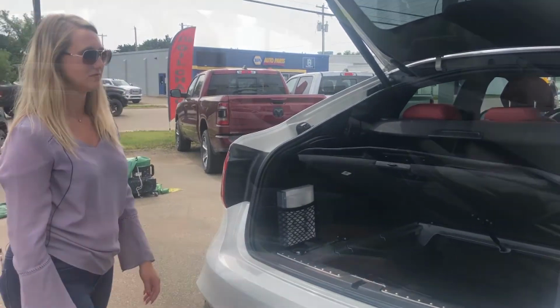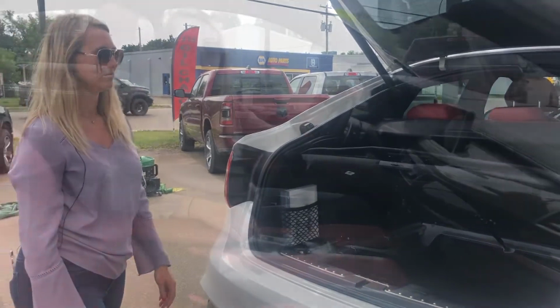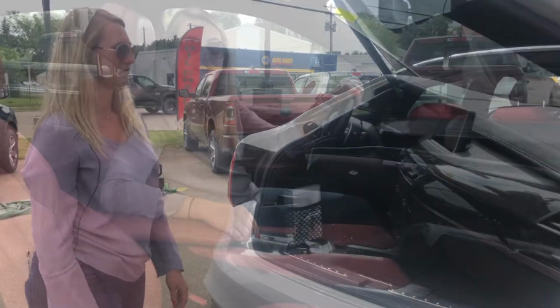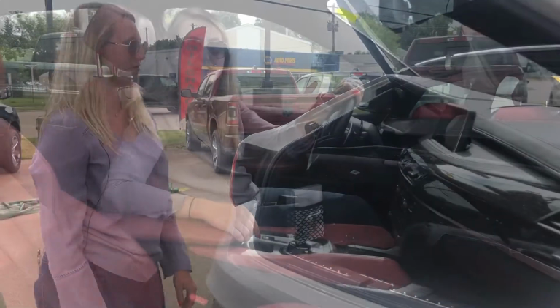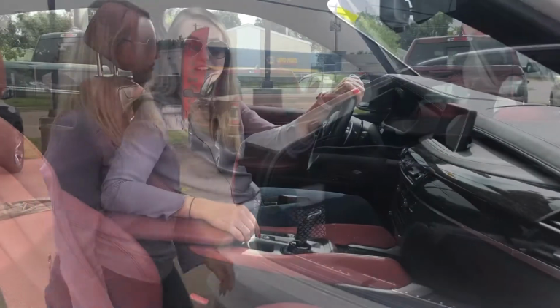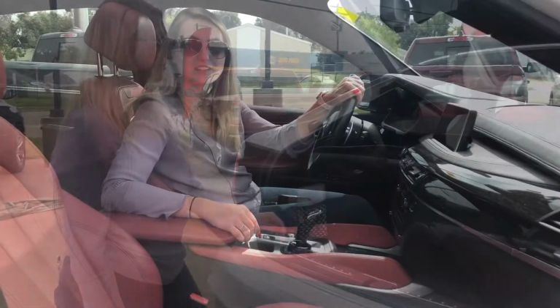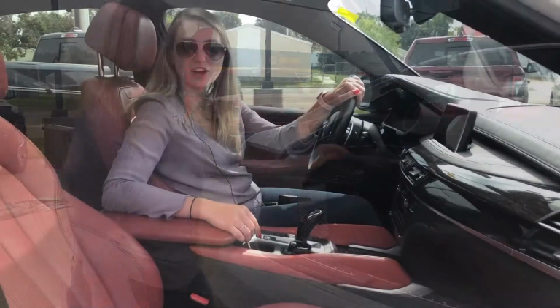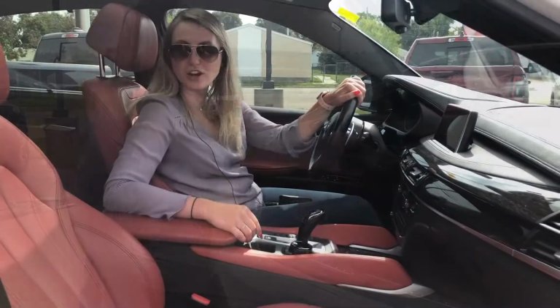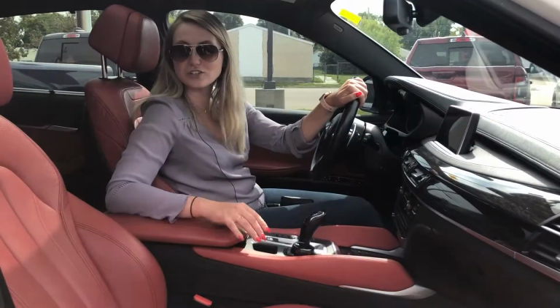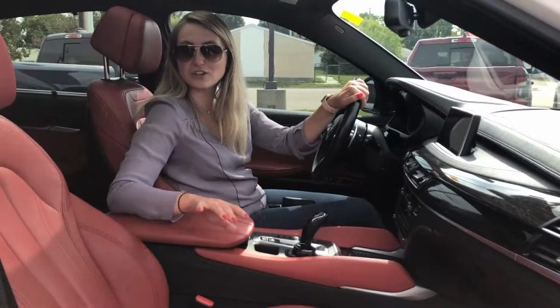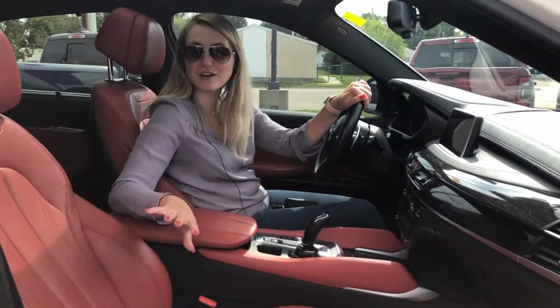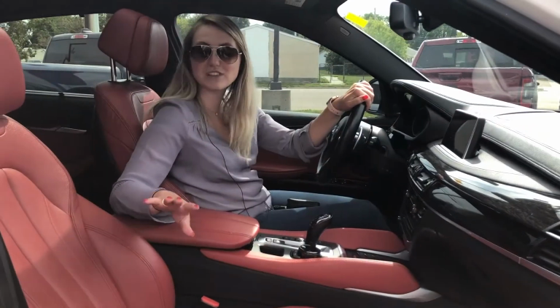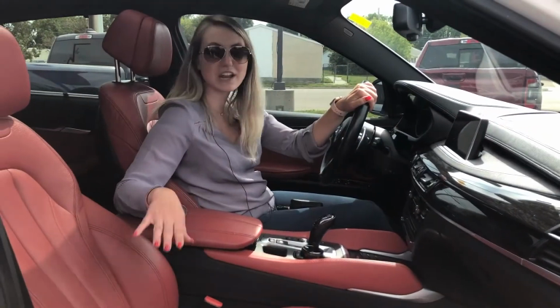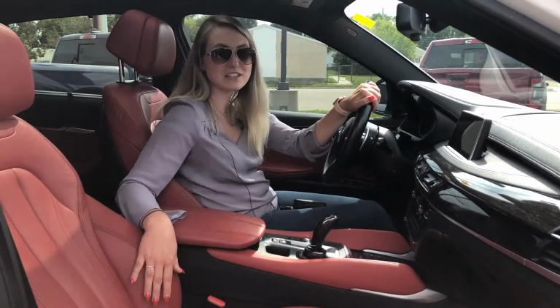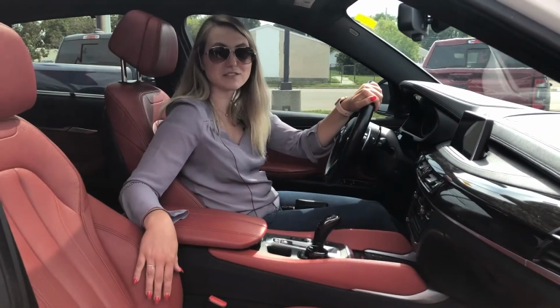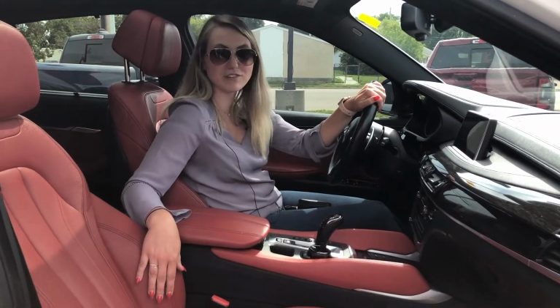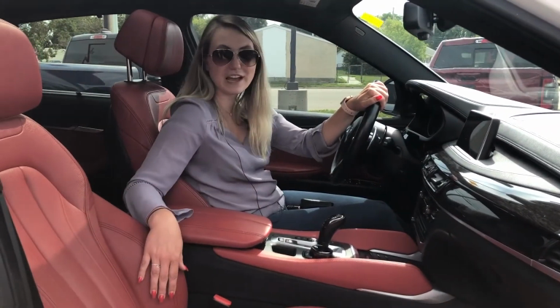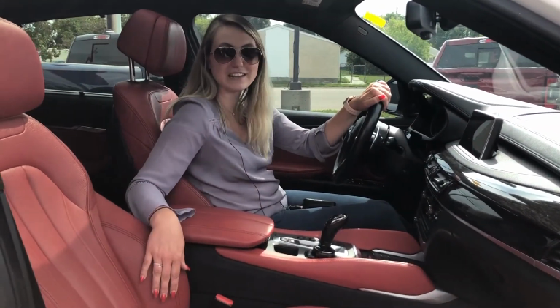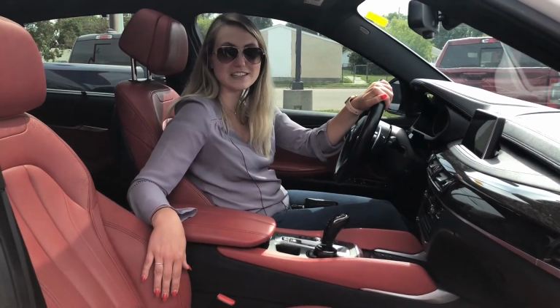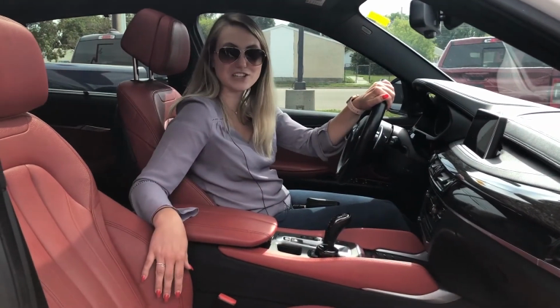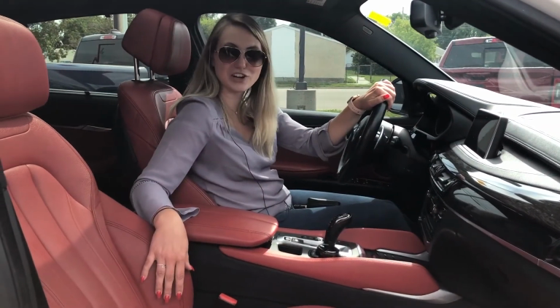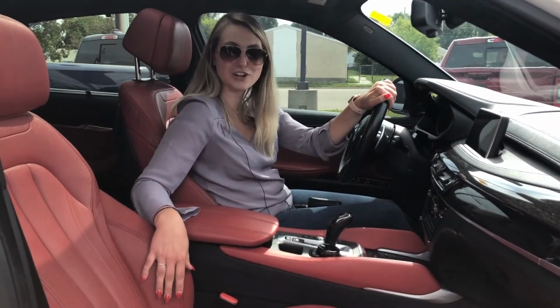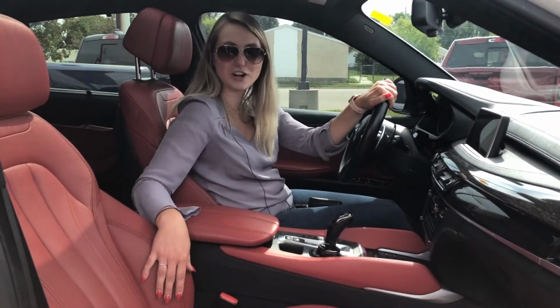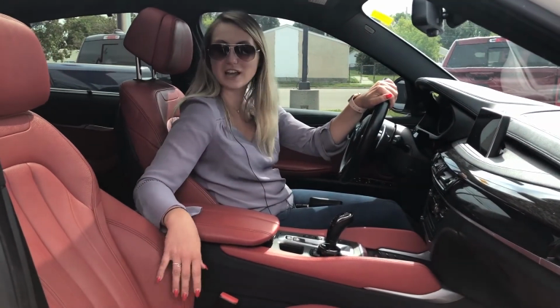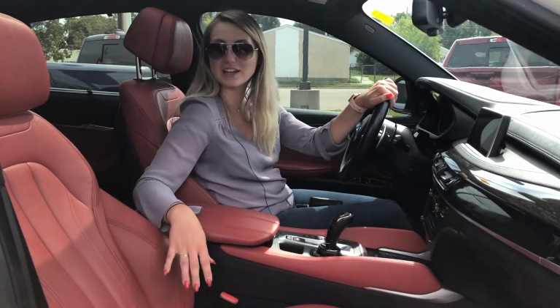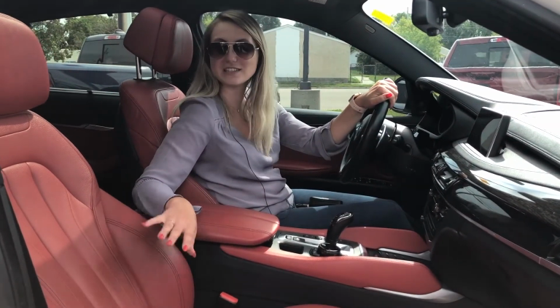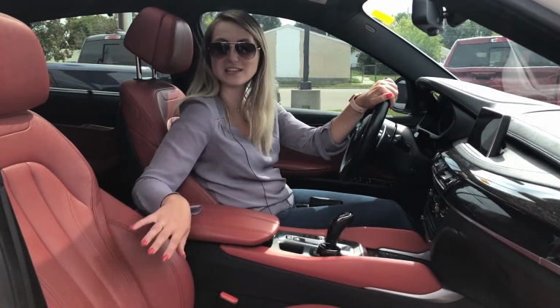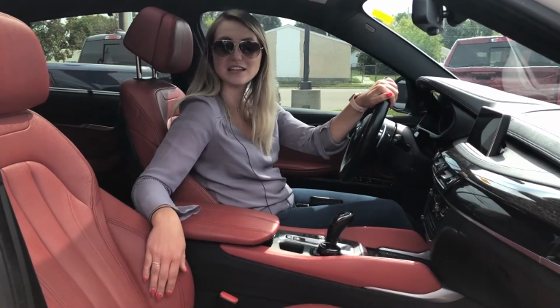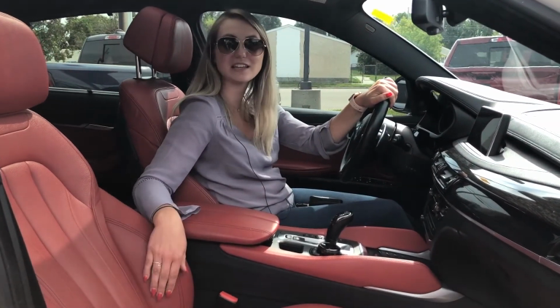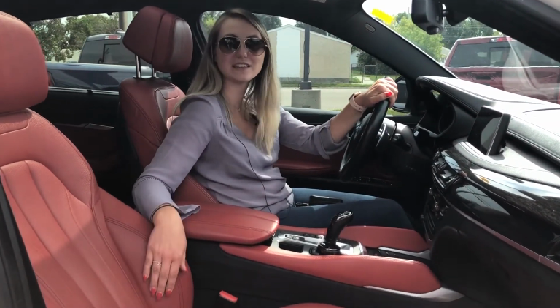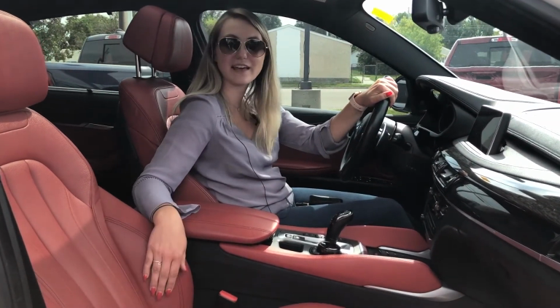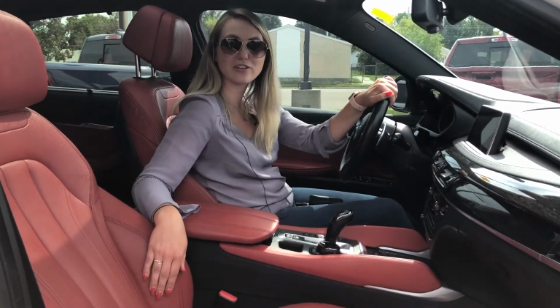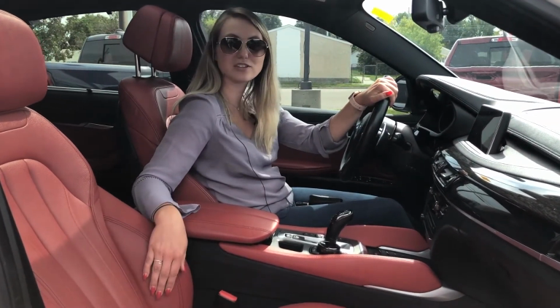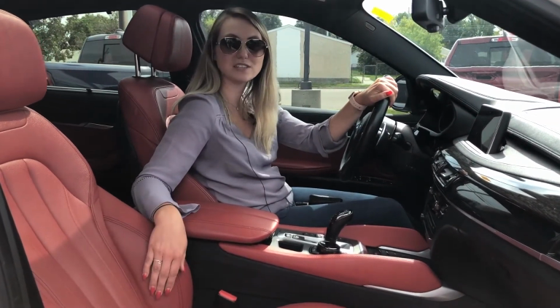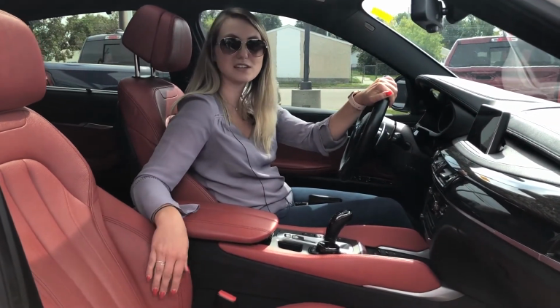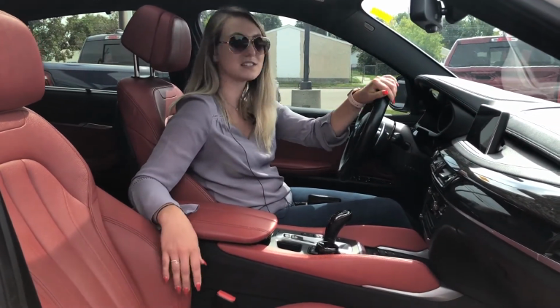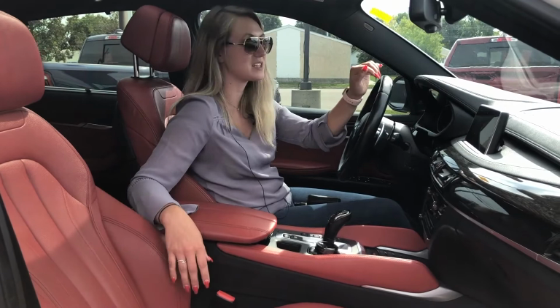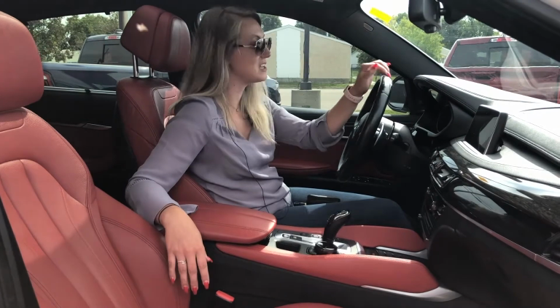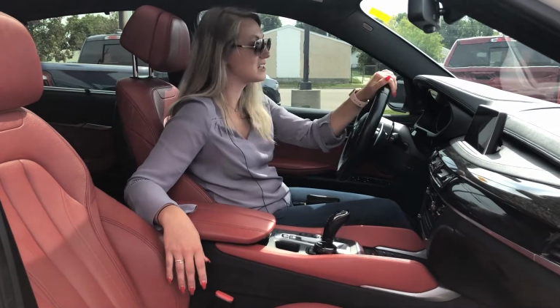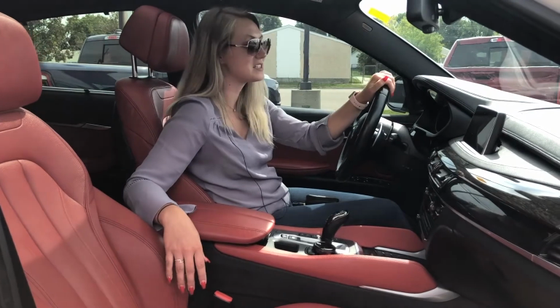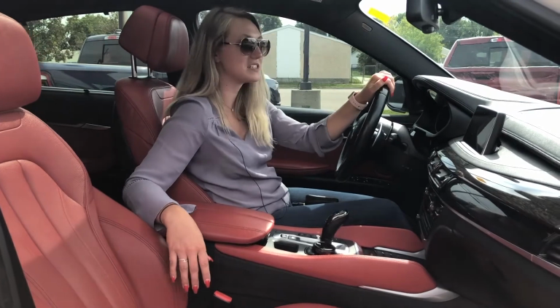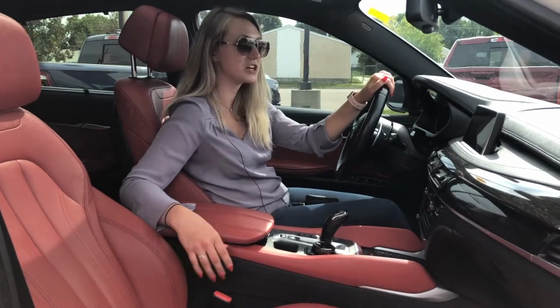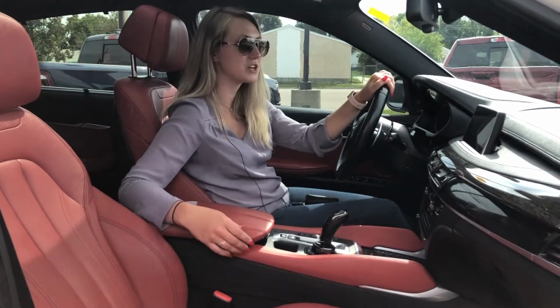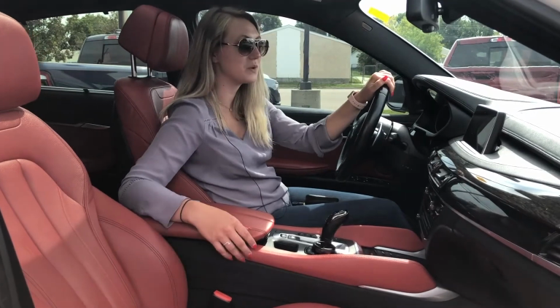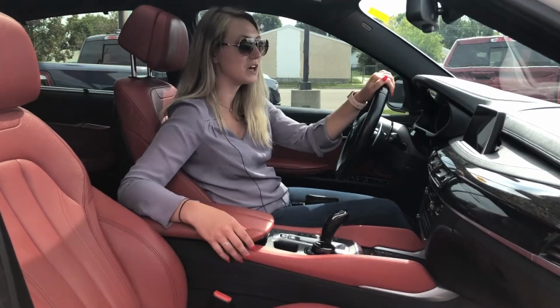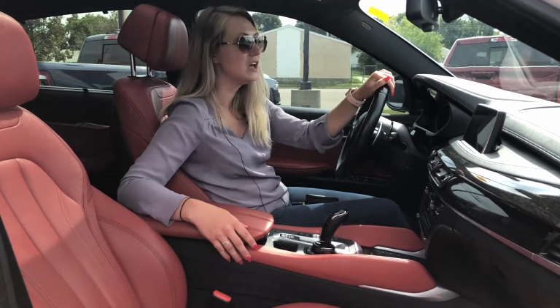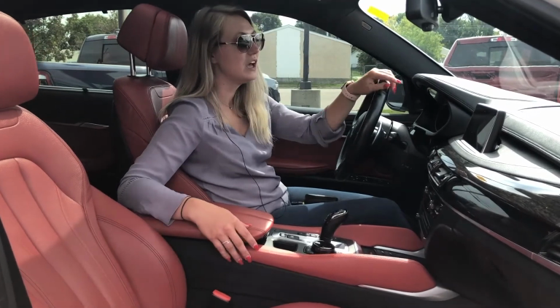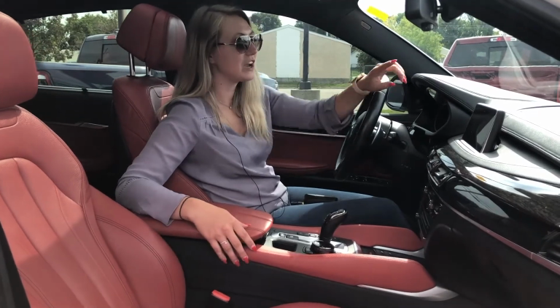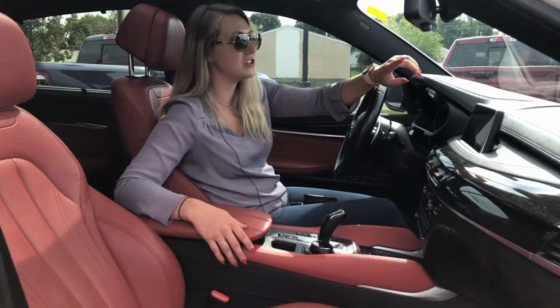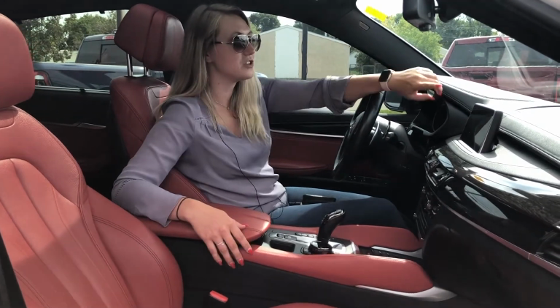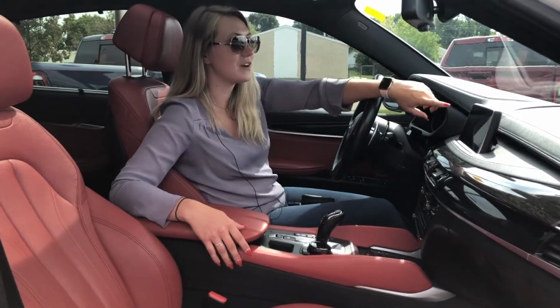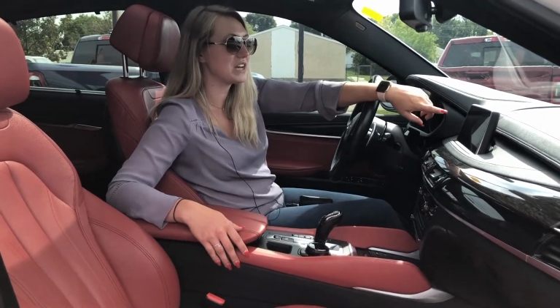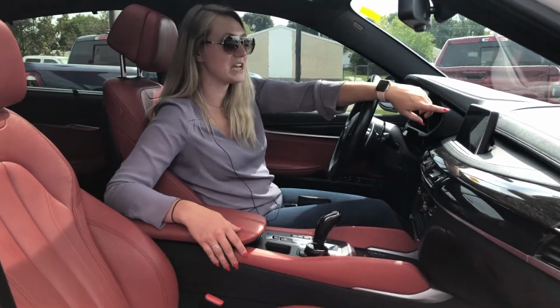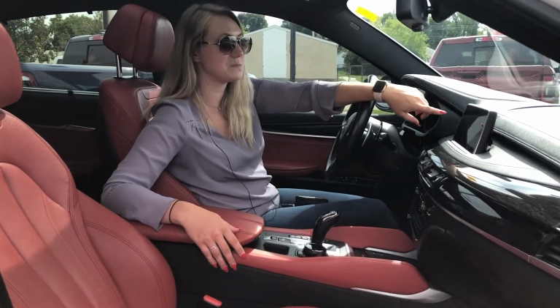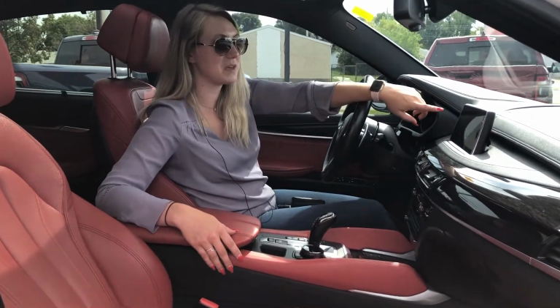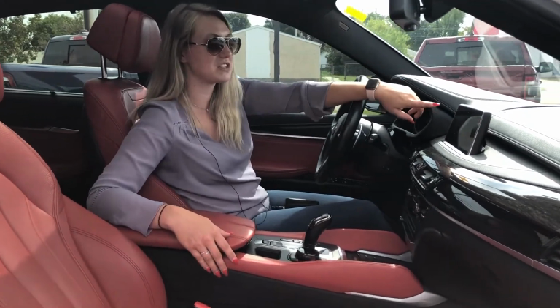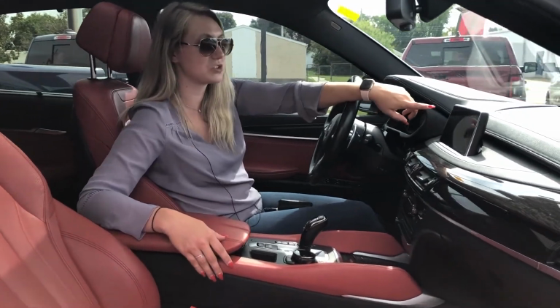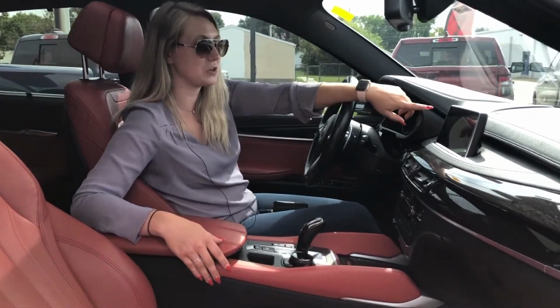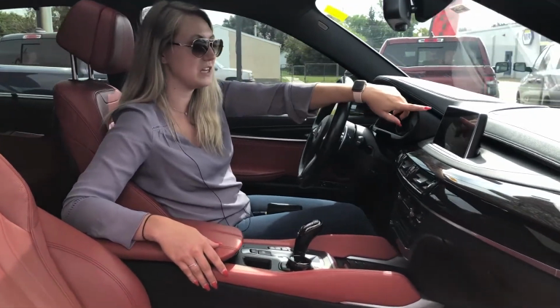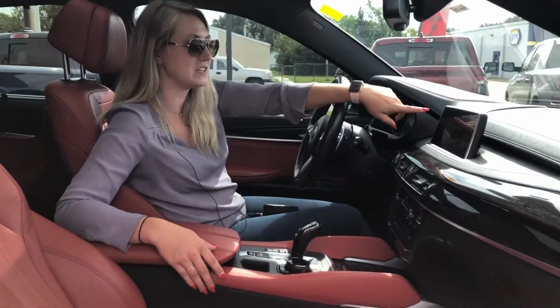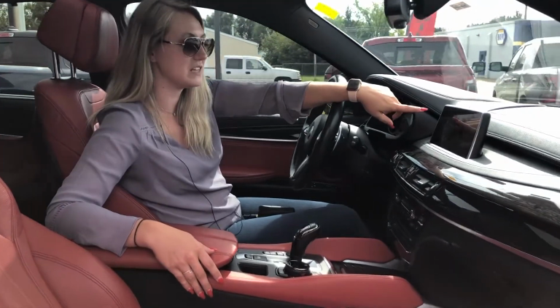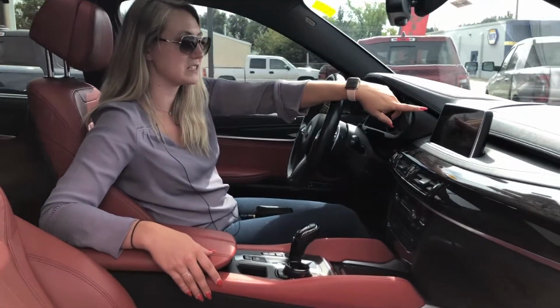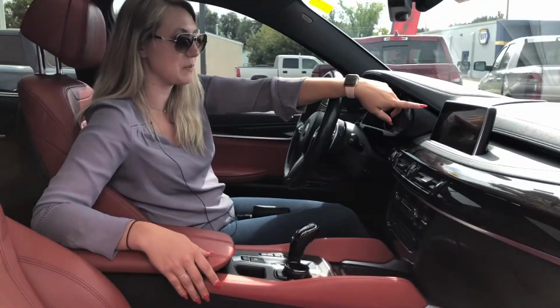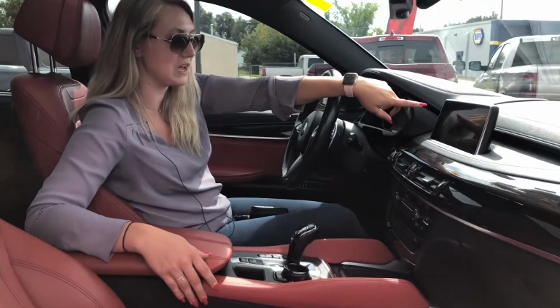On the inside of this car you do have the nice red interior. It is heated leather seats, heated steering wheel. You do have a nice big screen in this one.